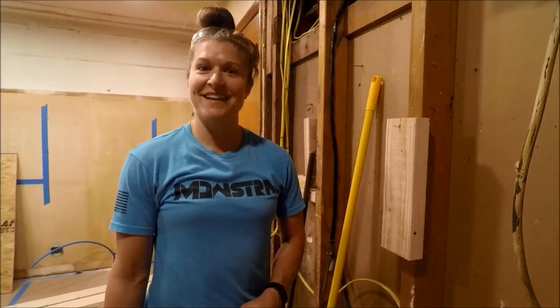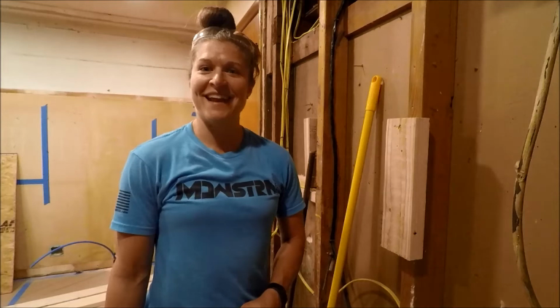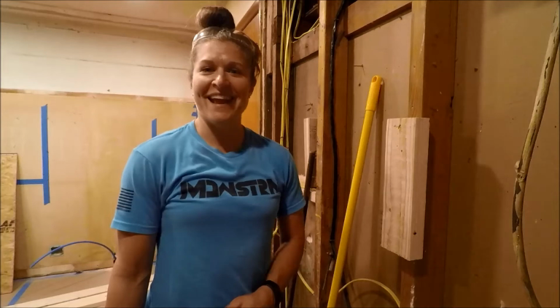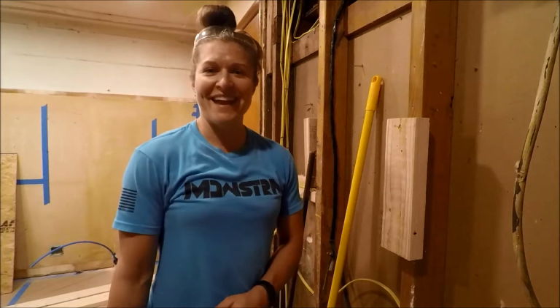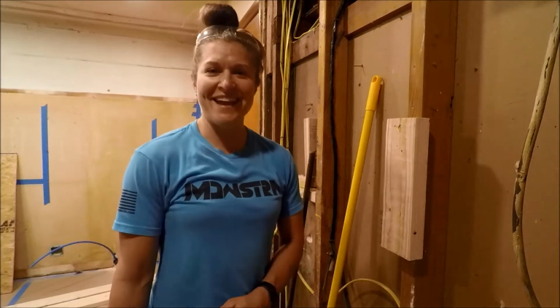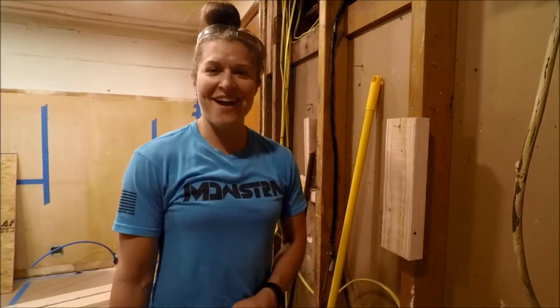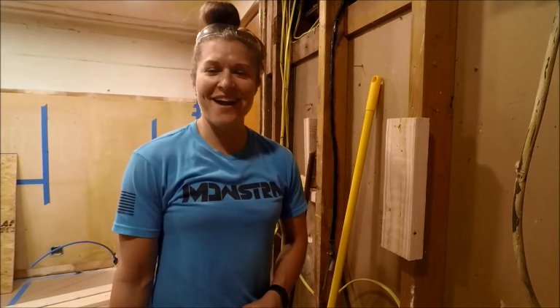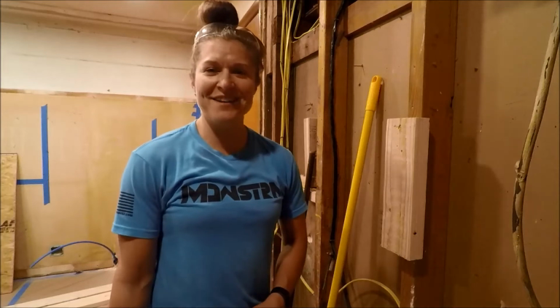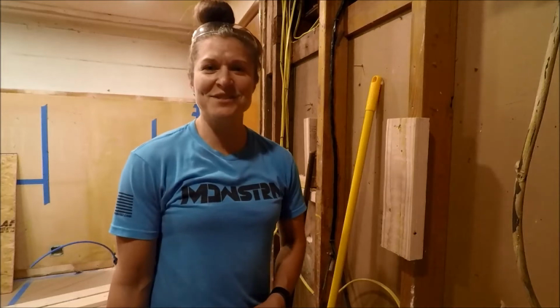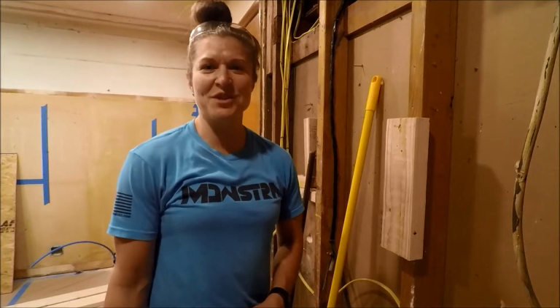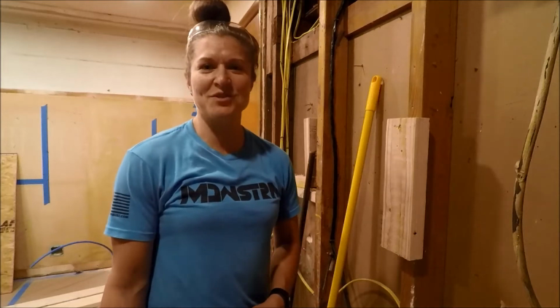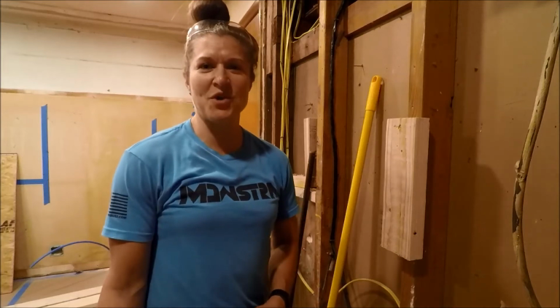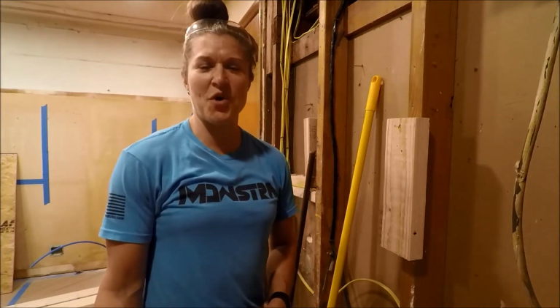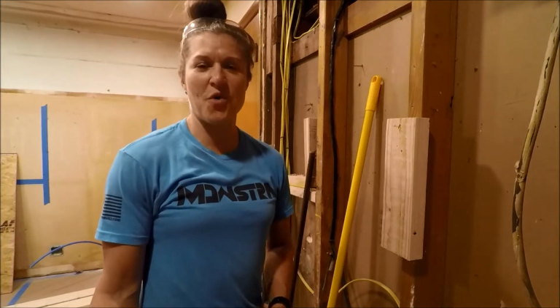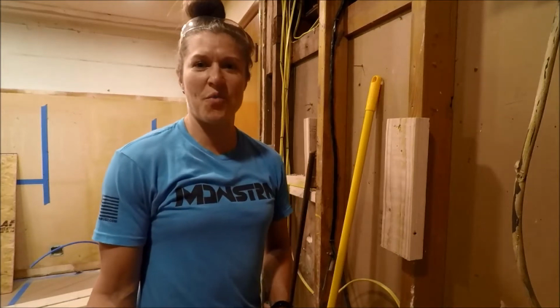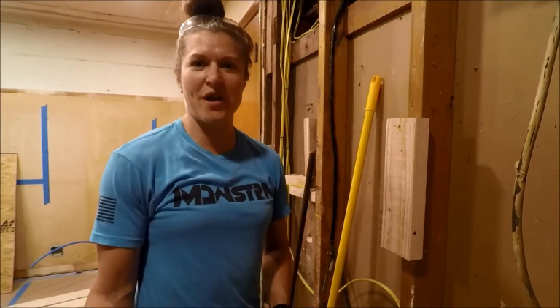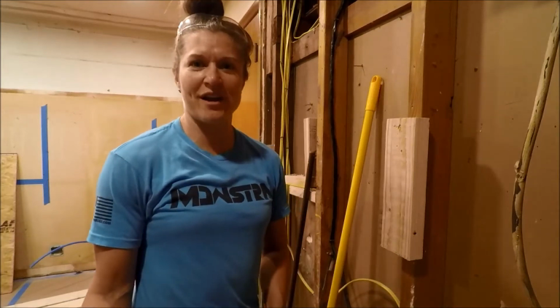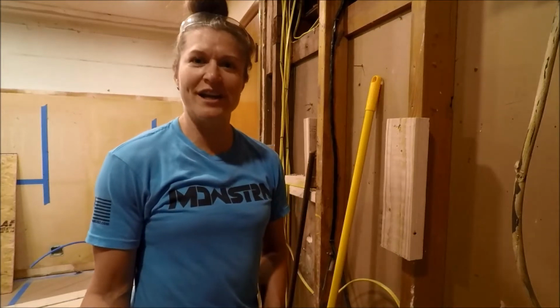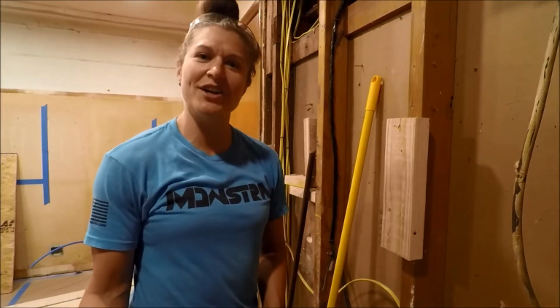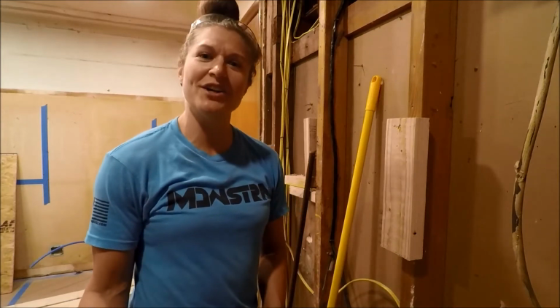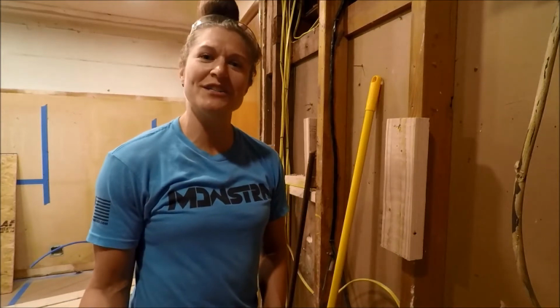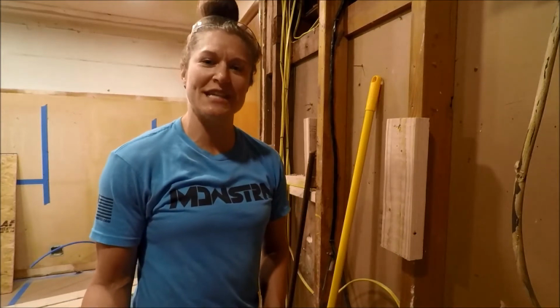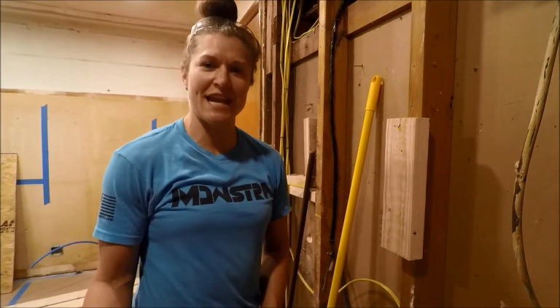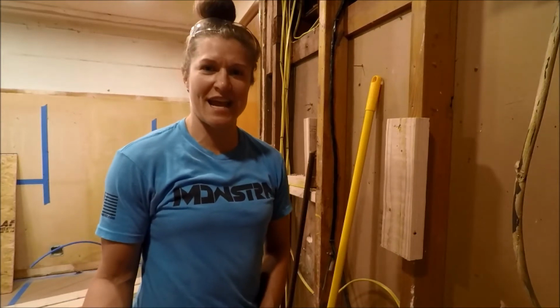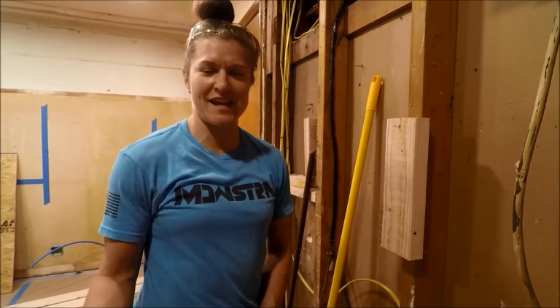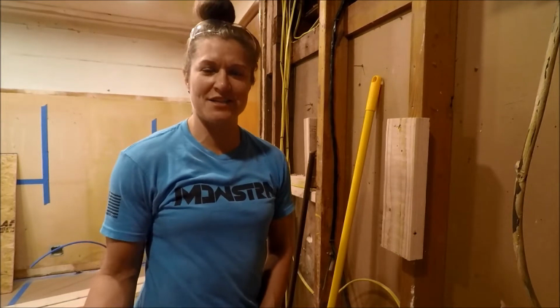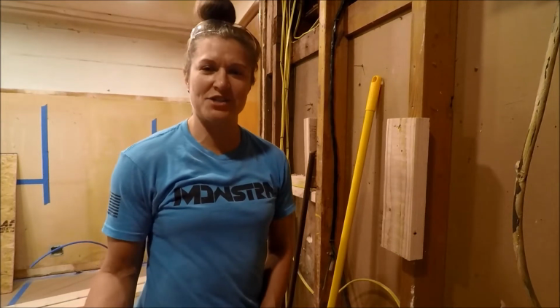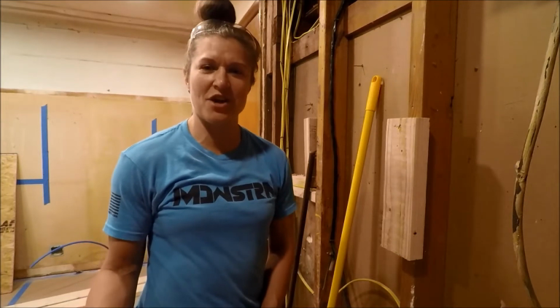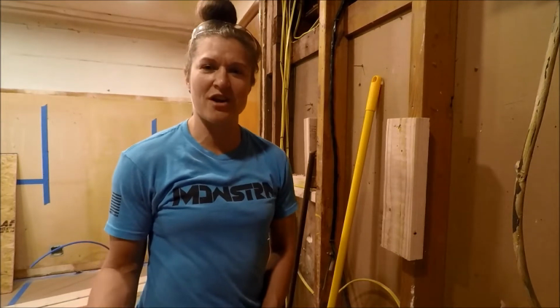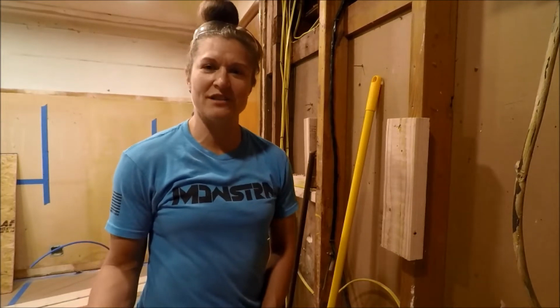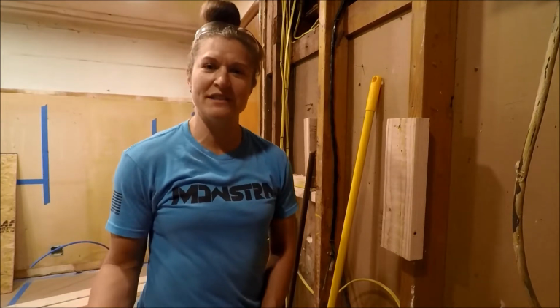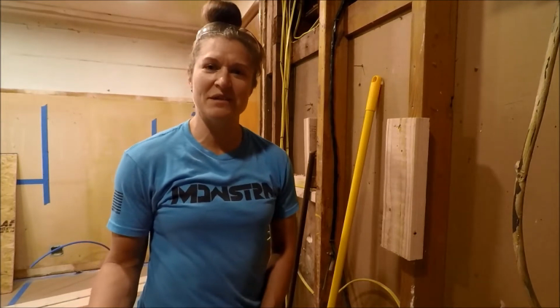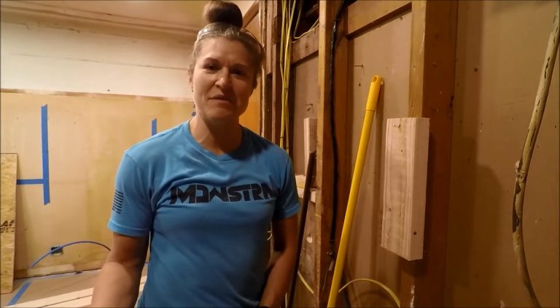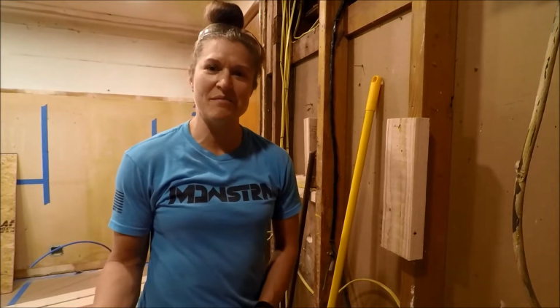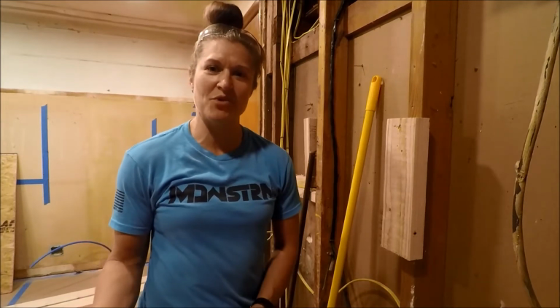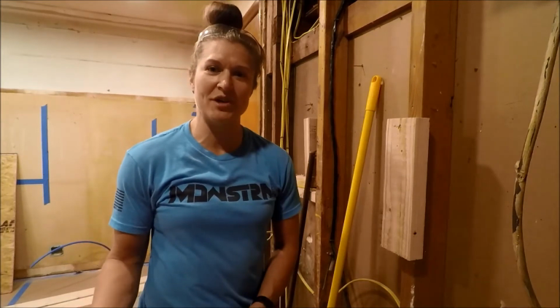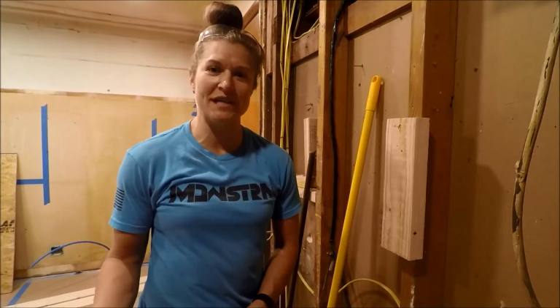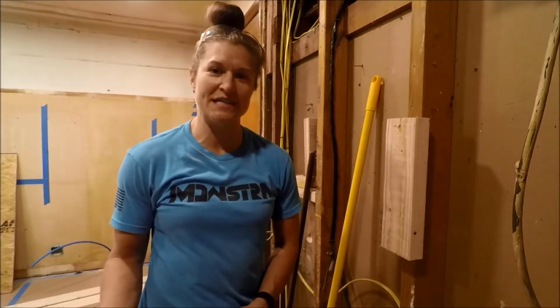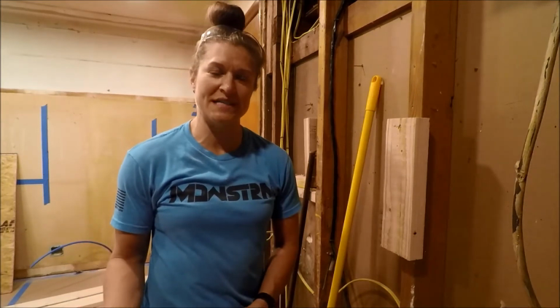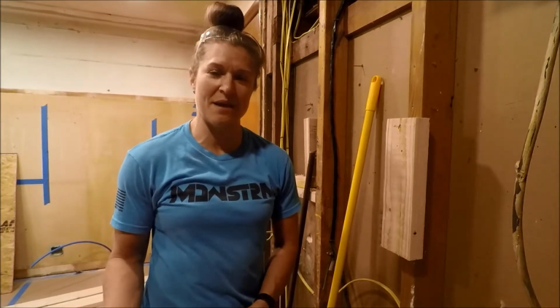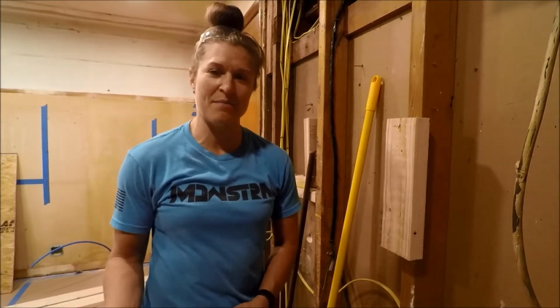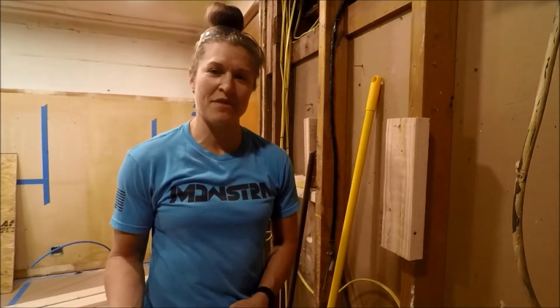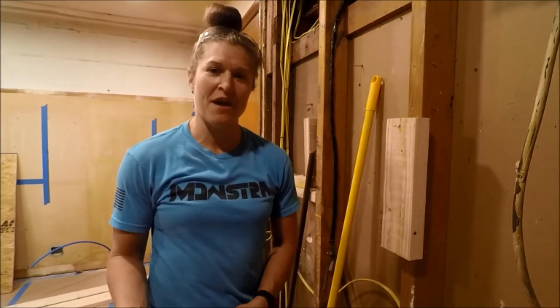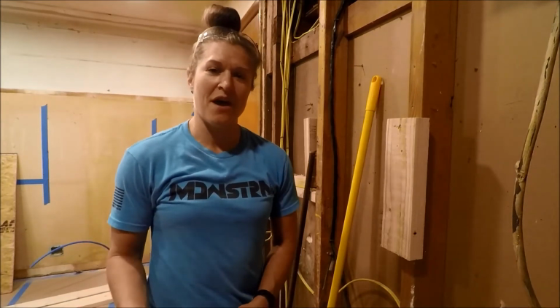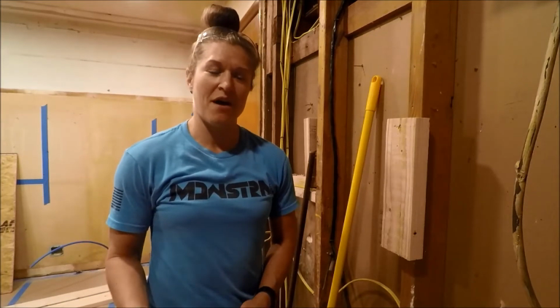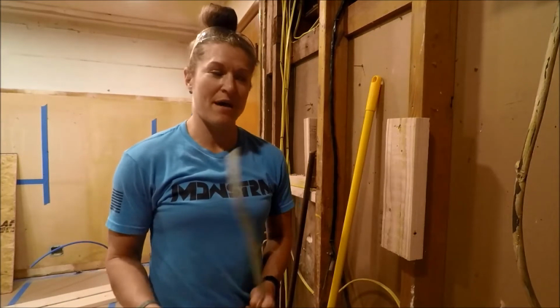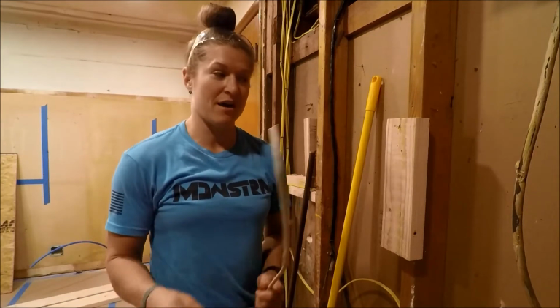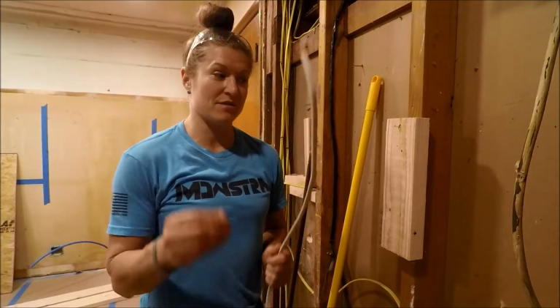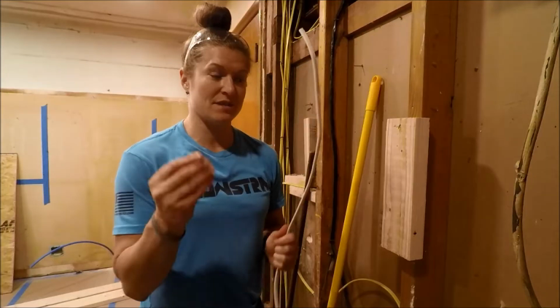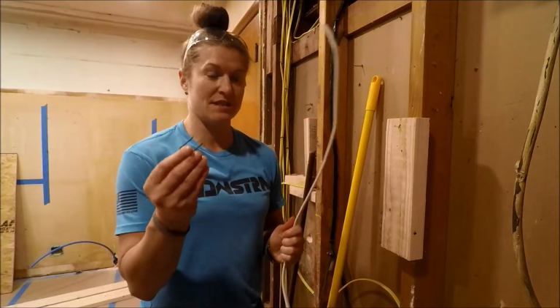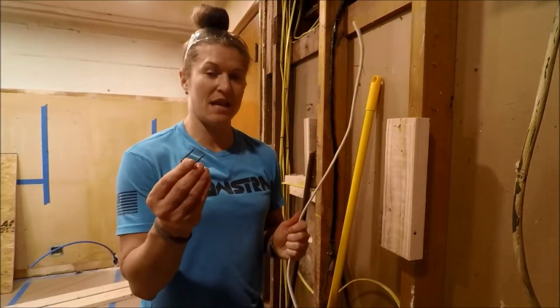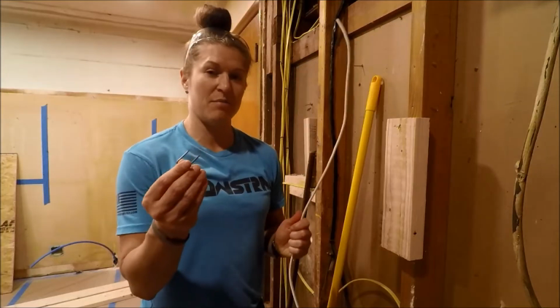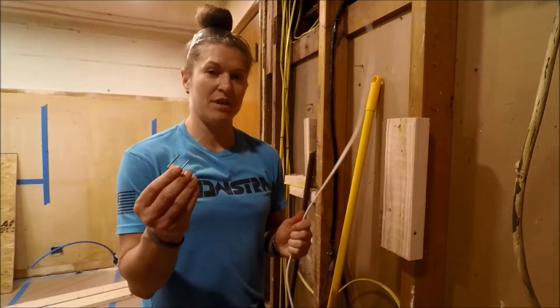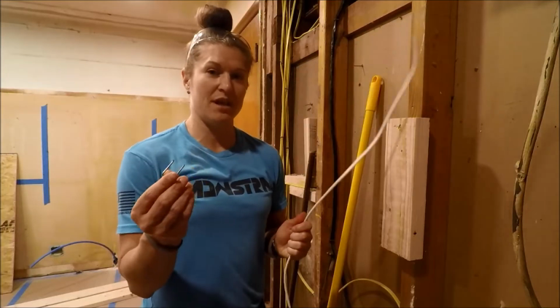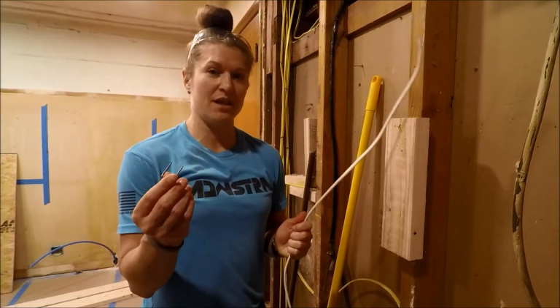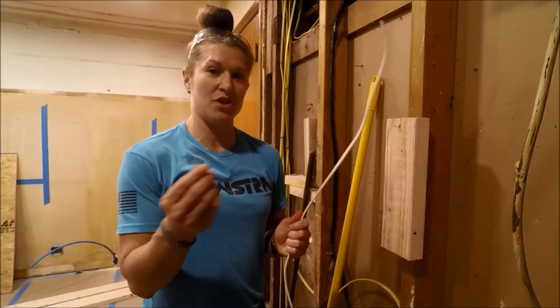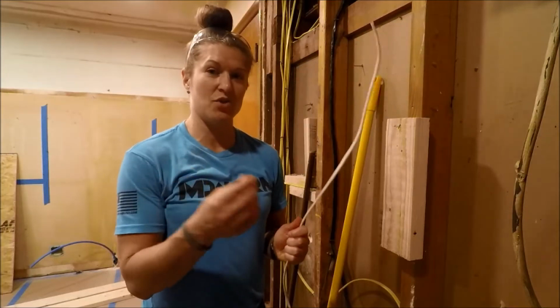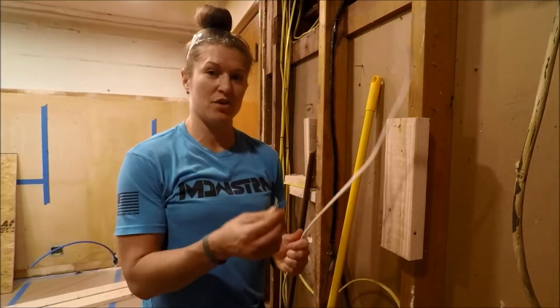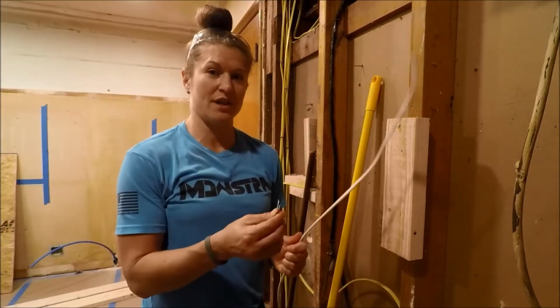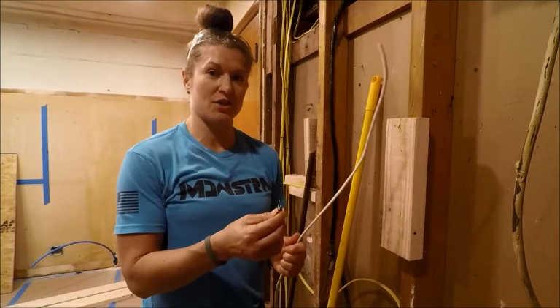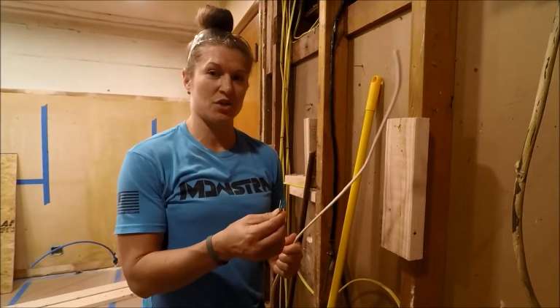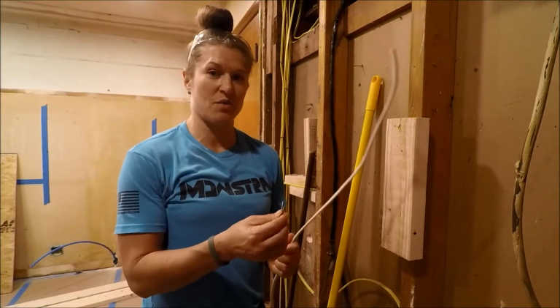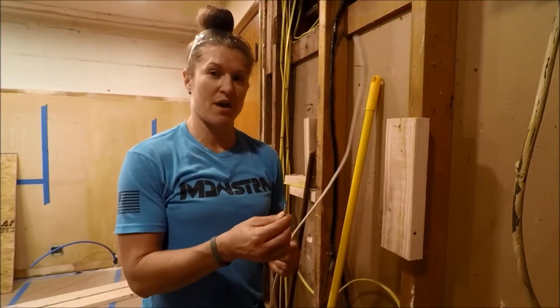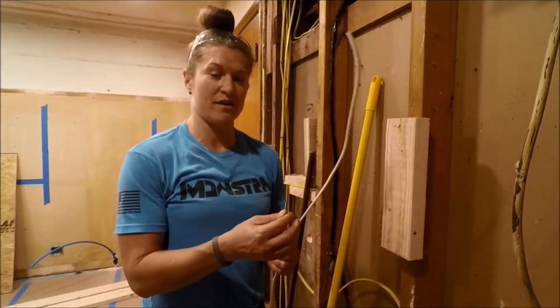Hey guys! So we are here today to talk a little bit more in depth about stapling your electric wires.